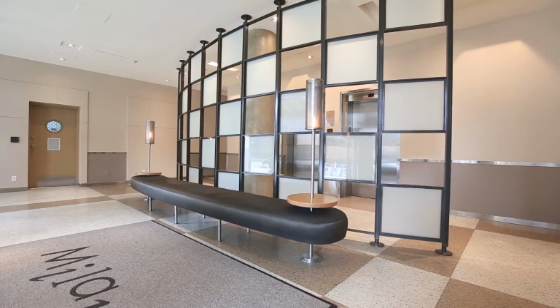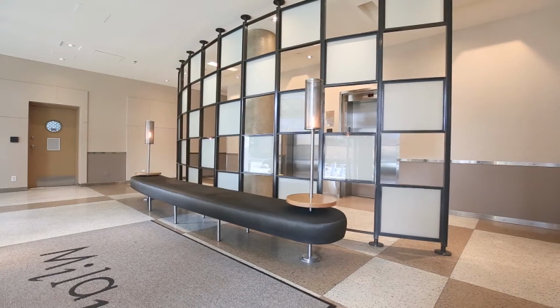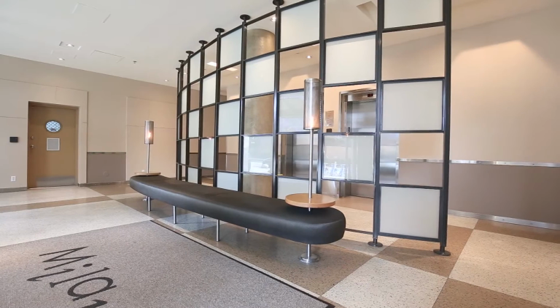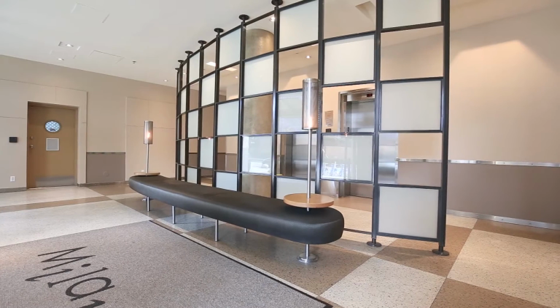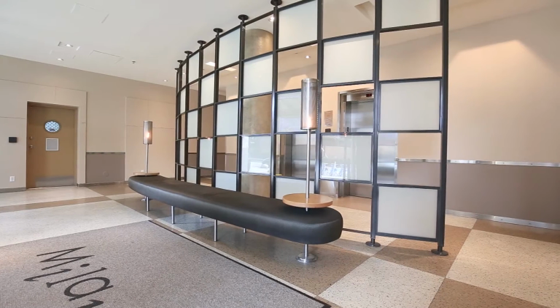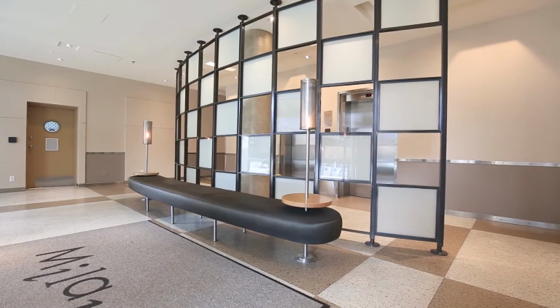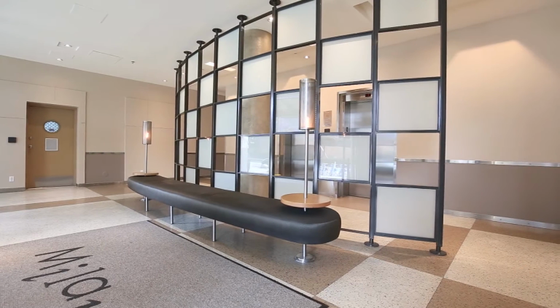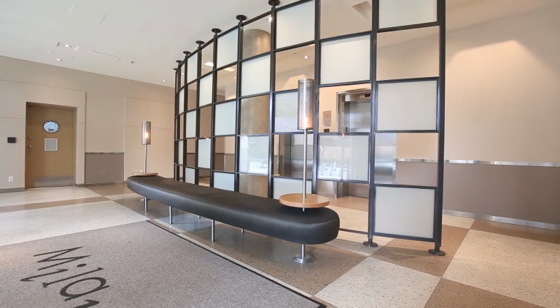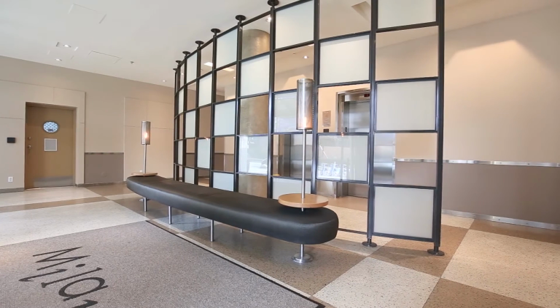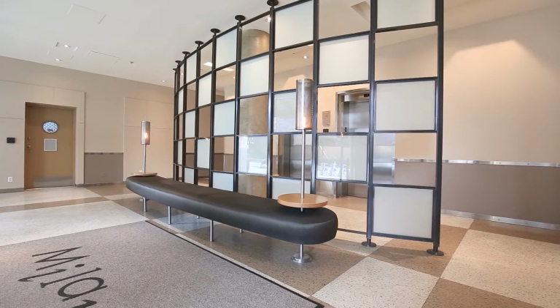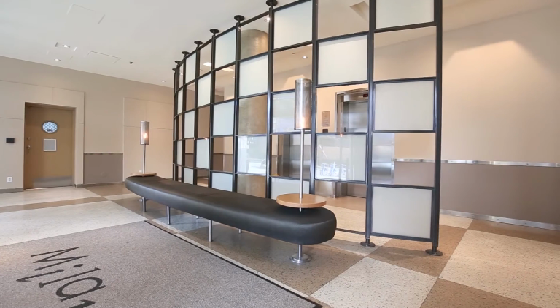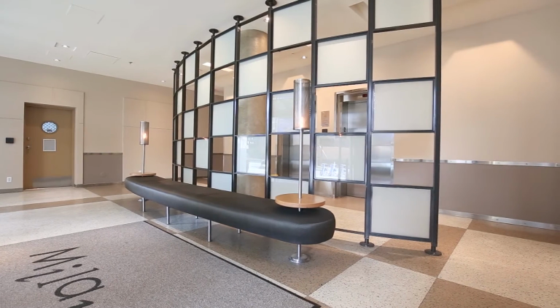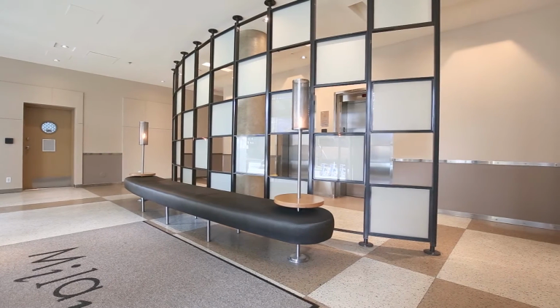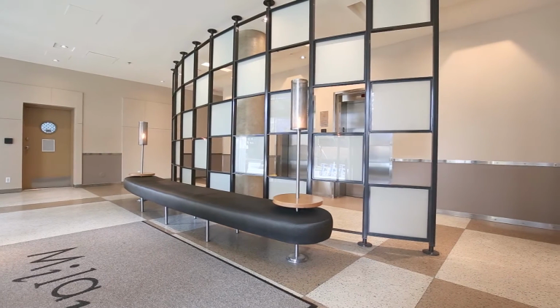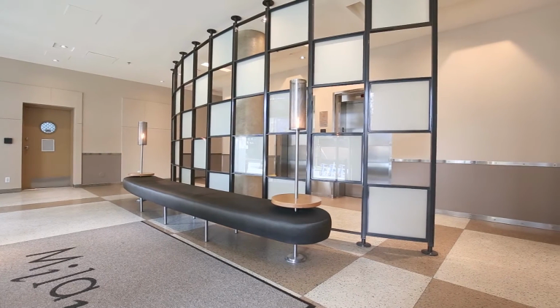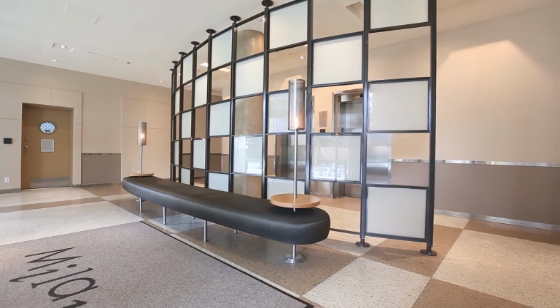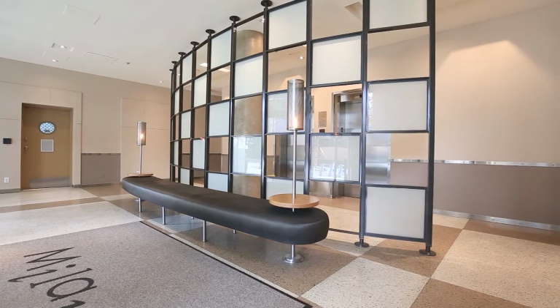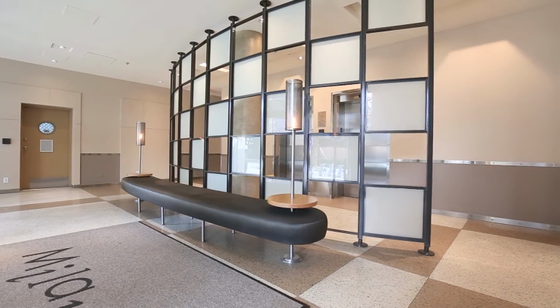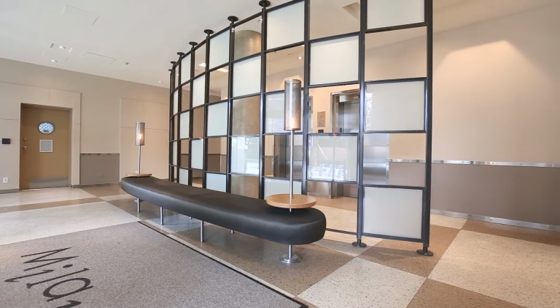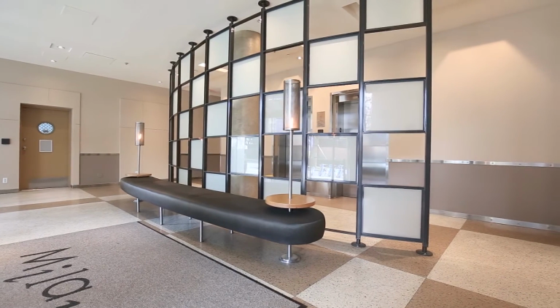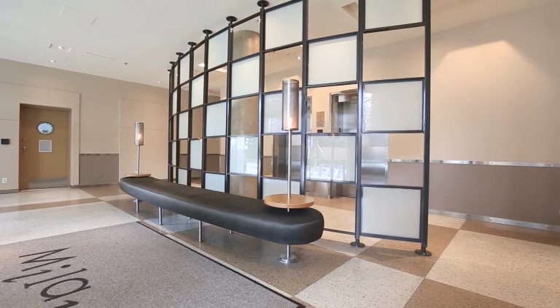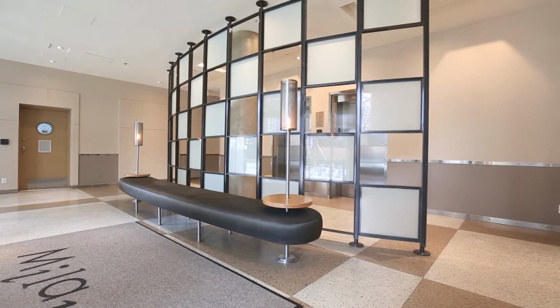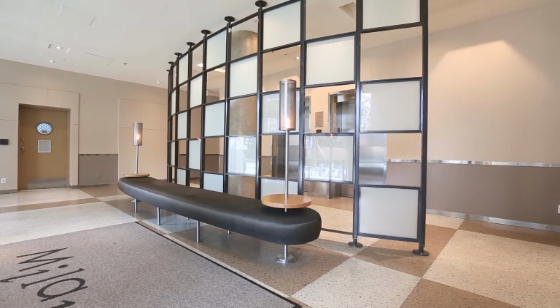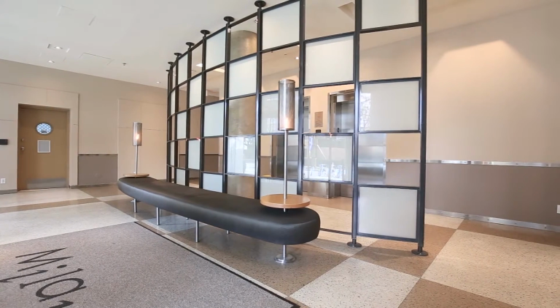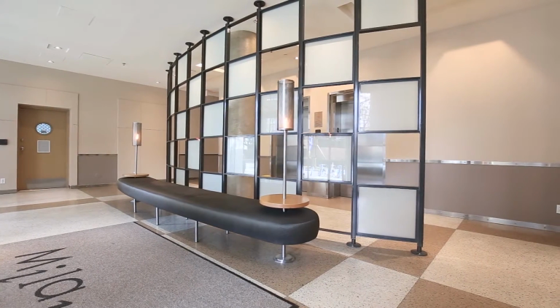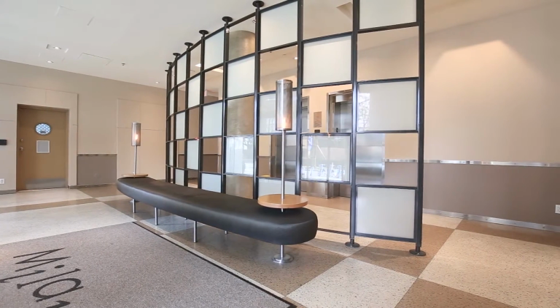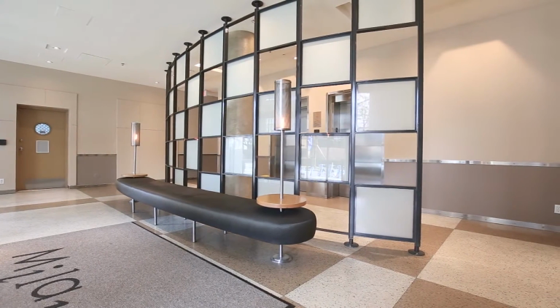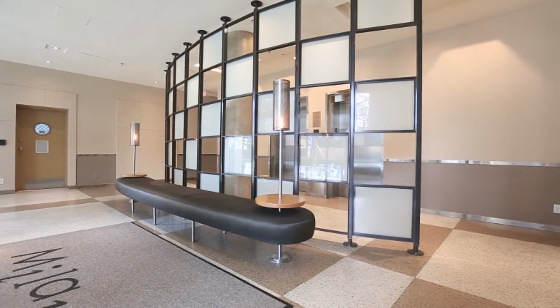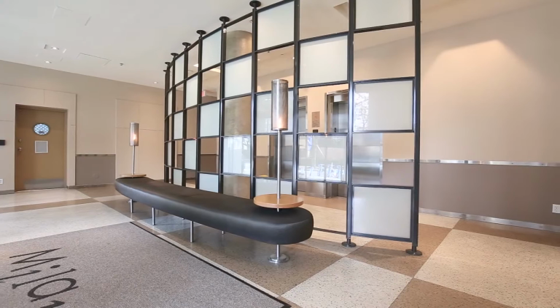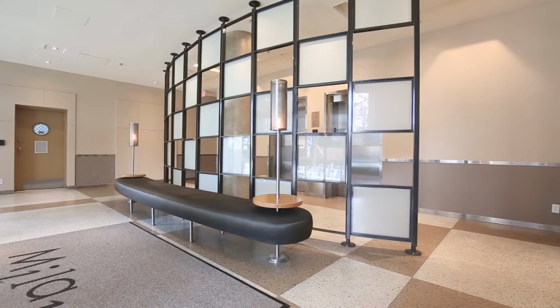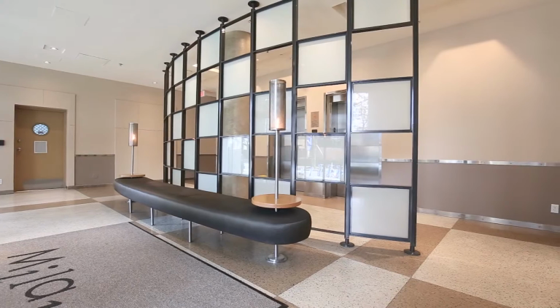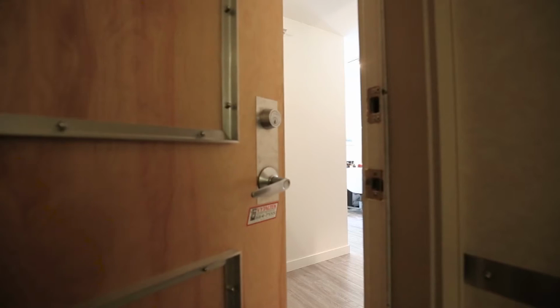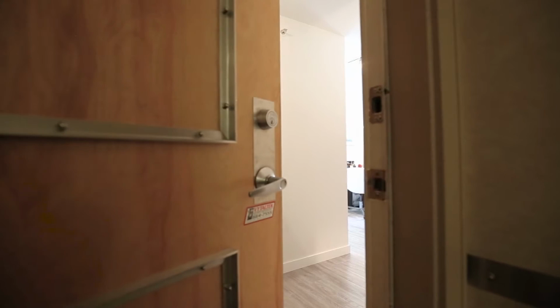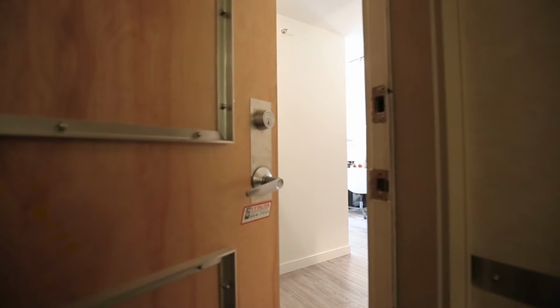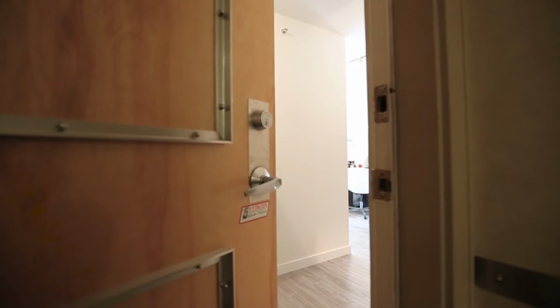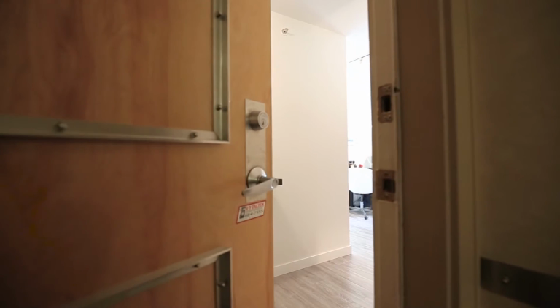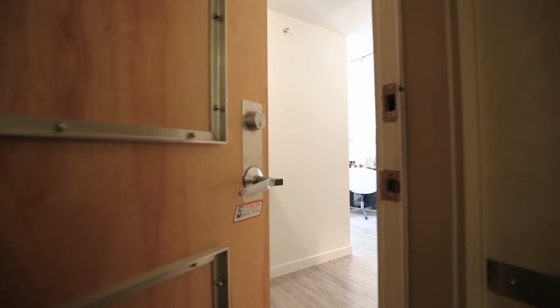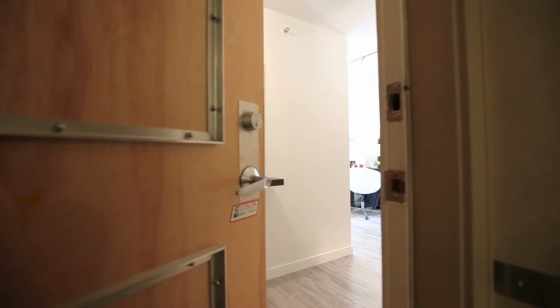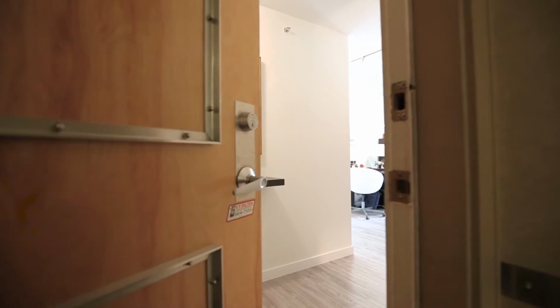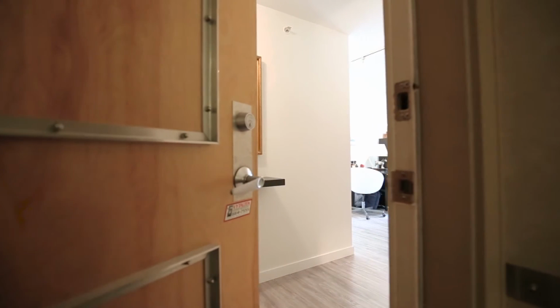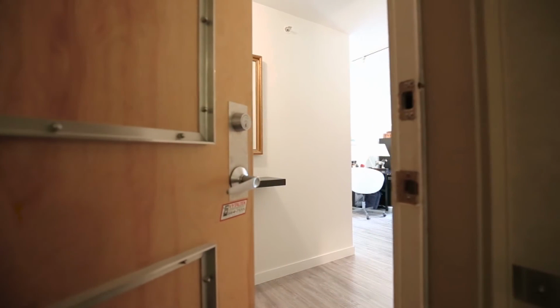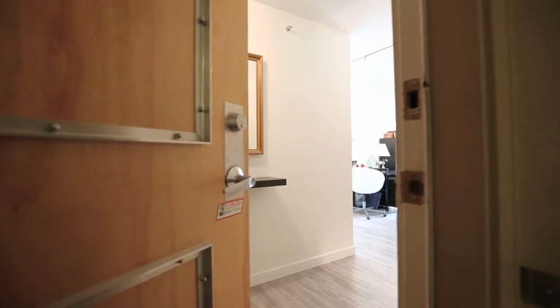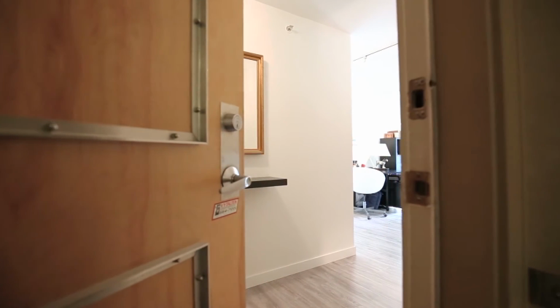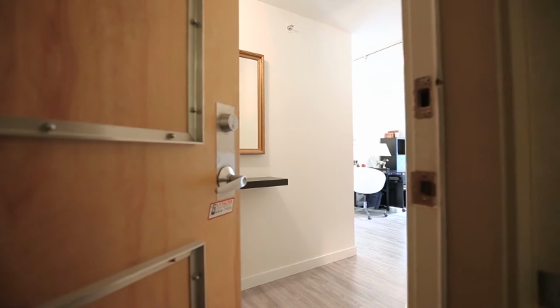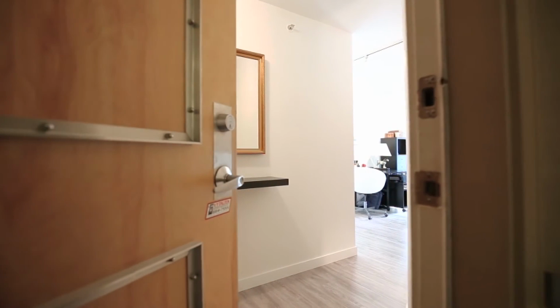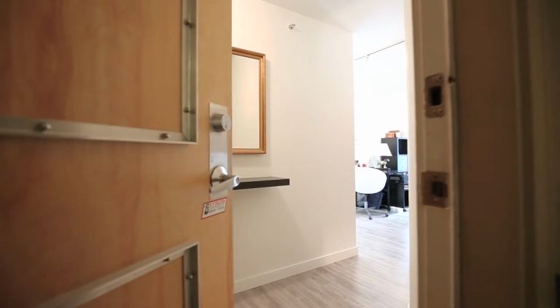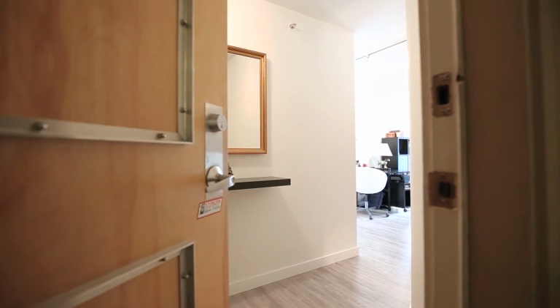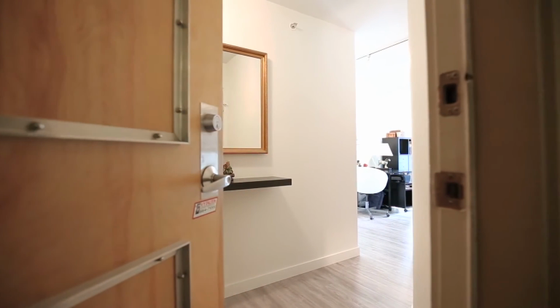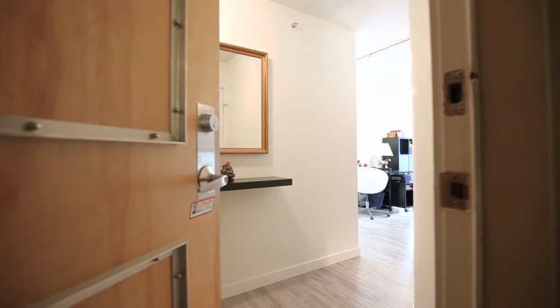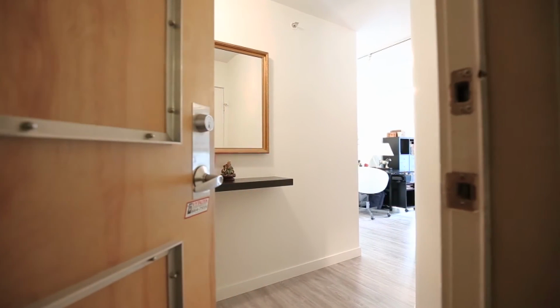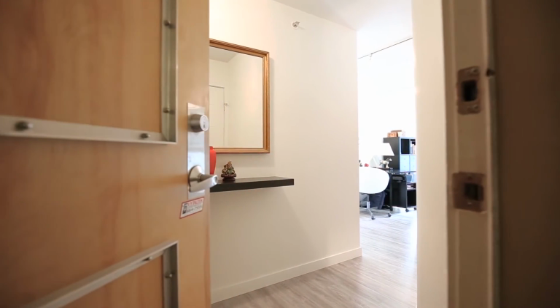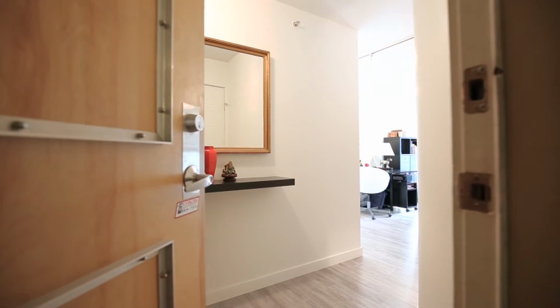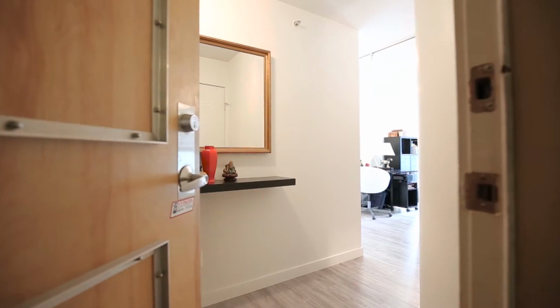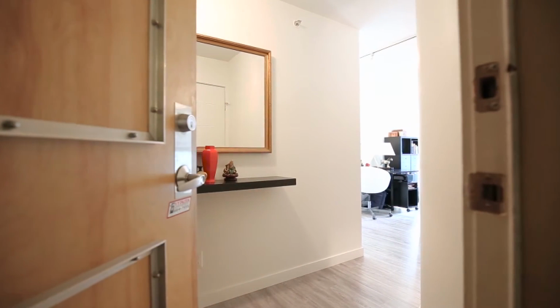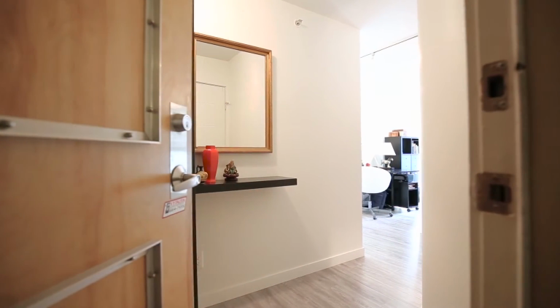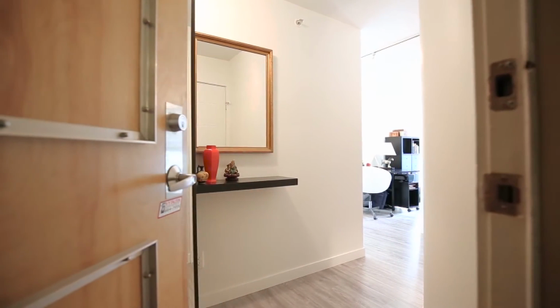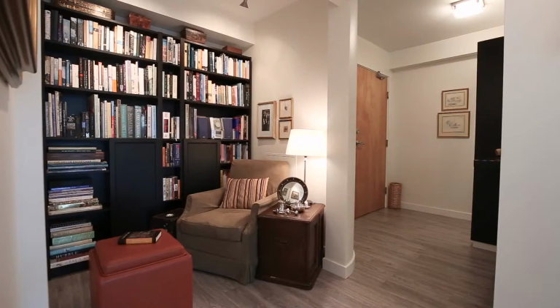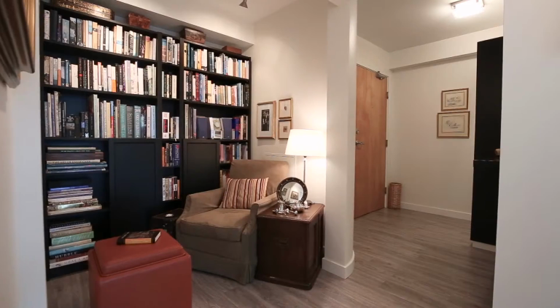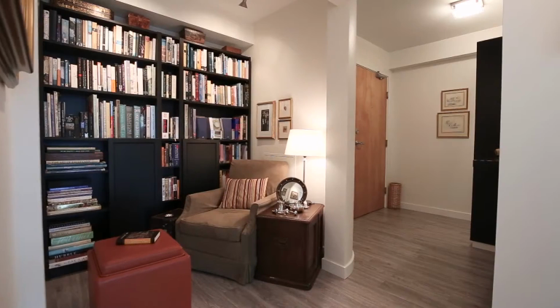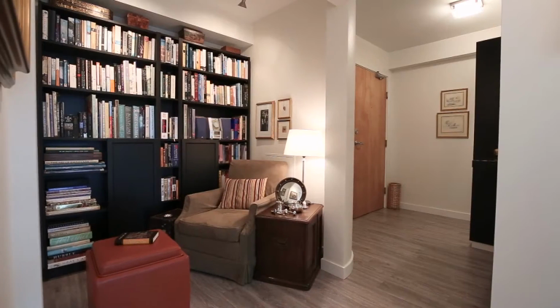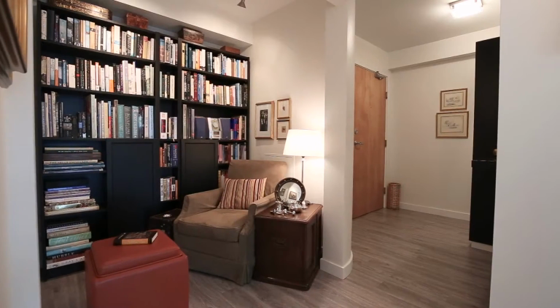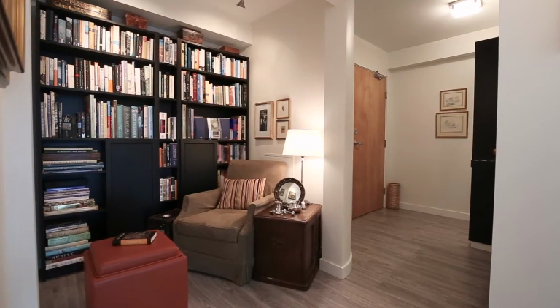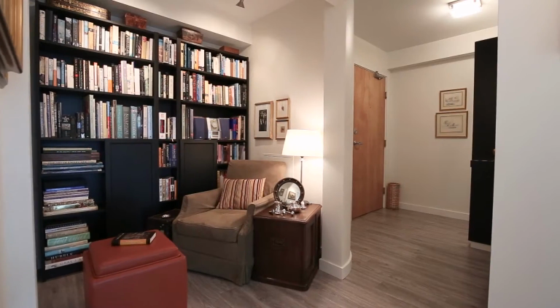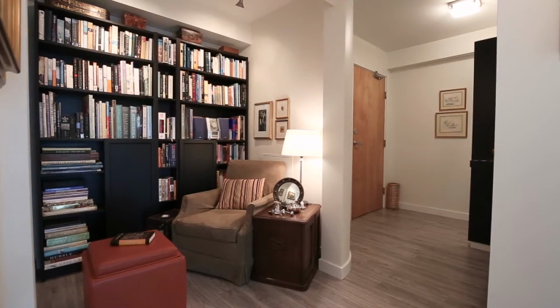As soon as you enter this home you will appreciate the quality care and attention to detail for the $89,000 renovation to this entire single level home.